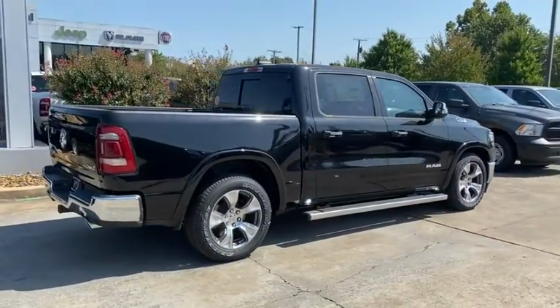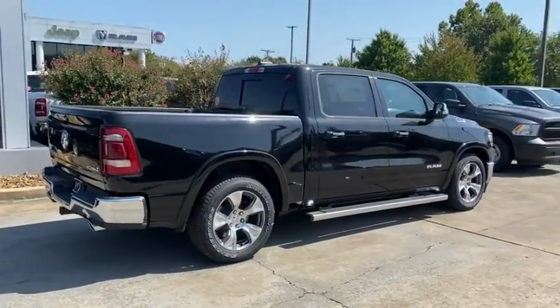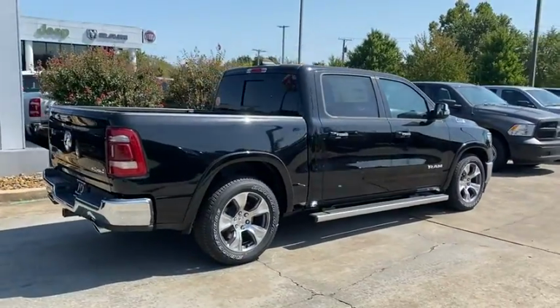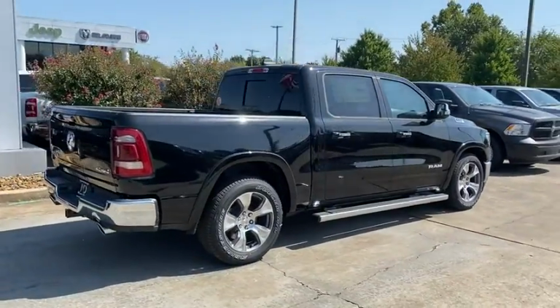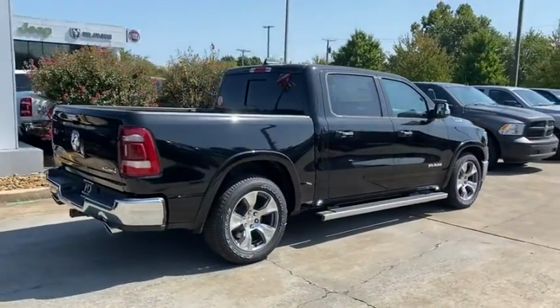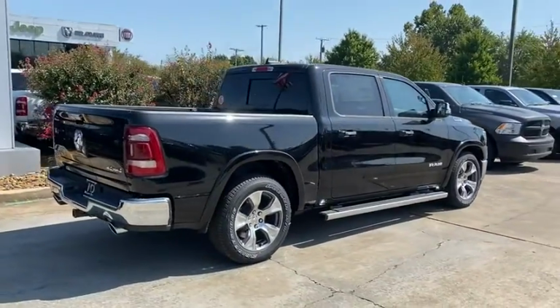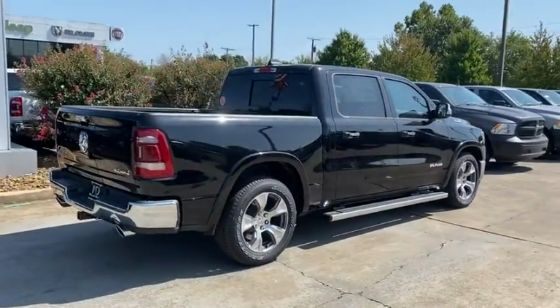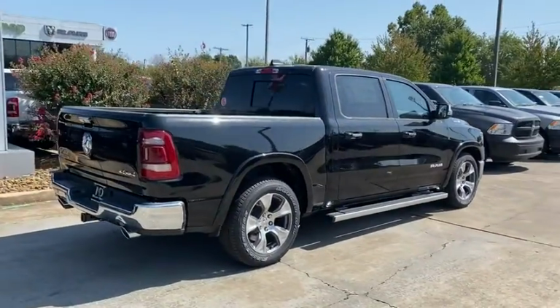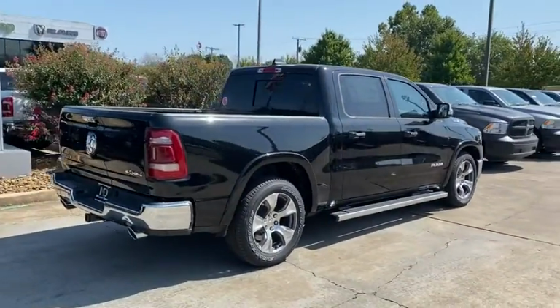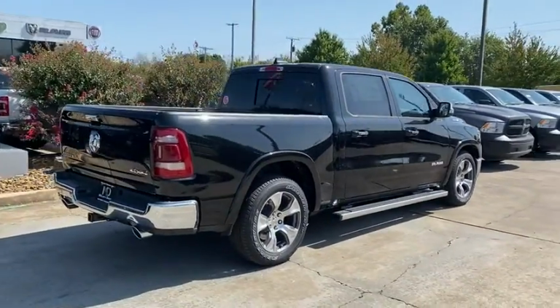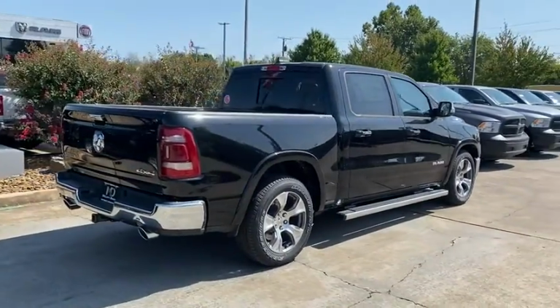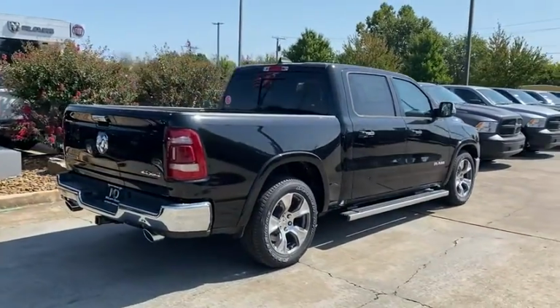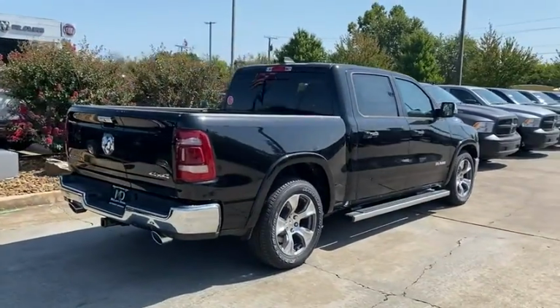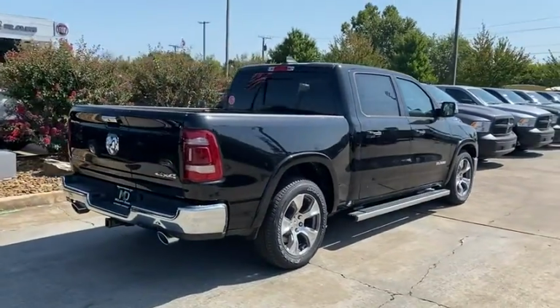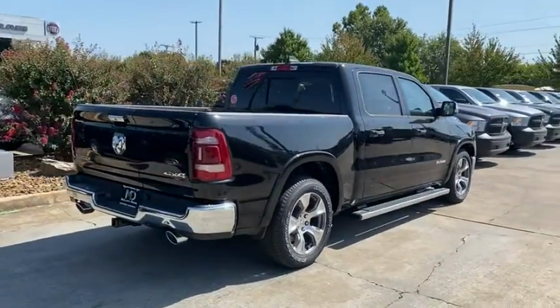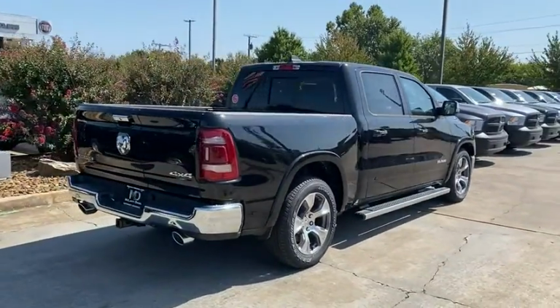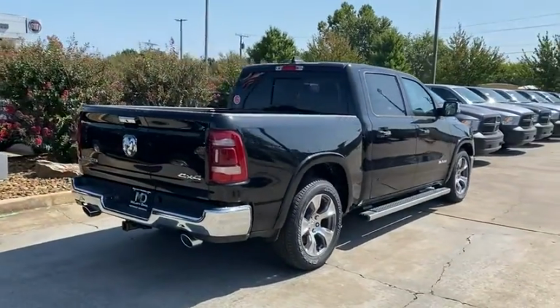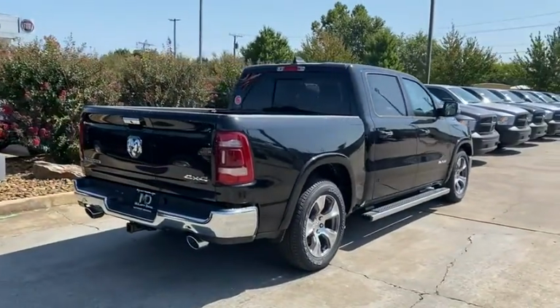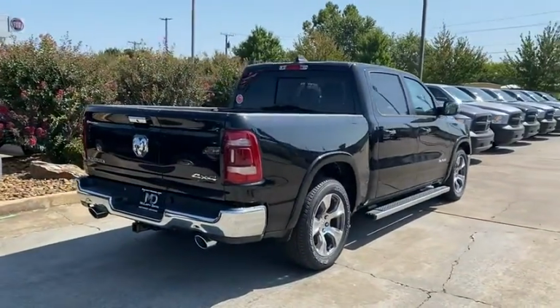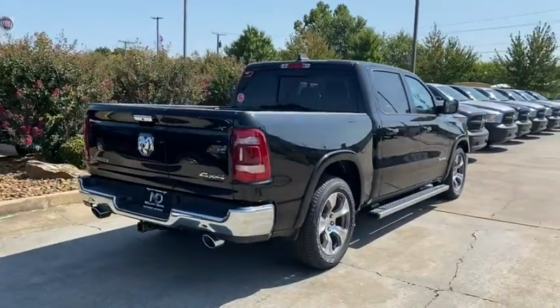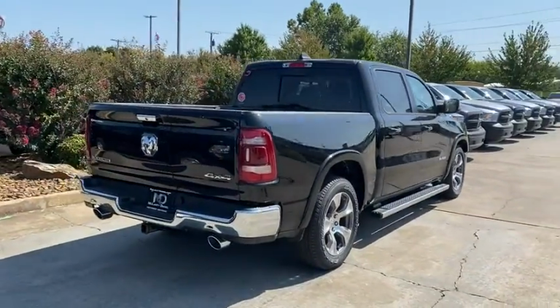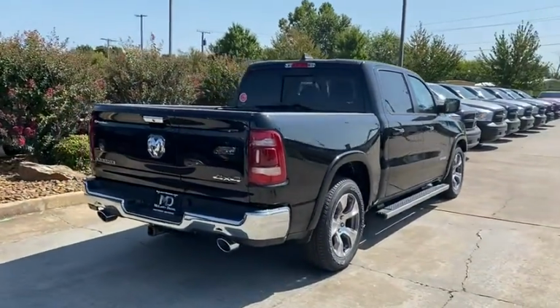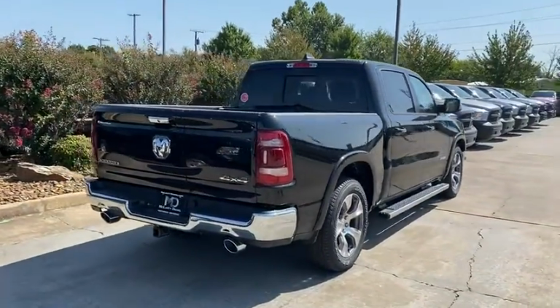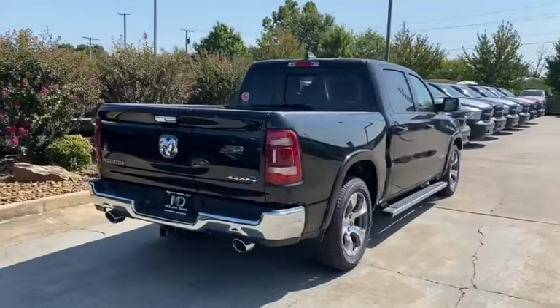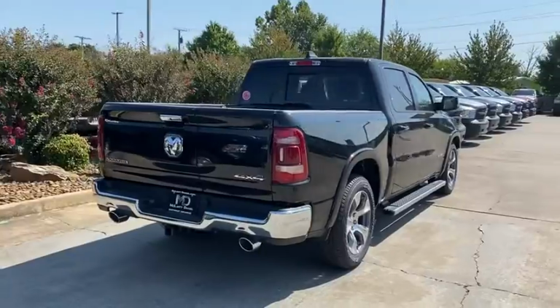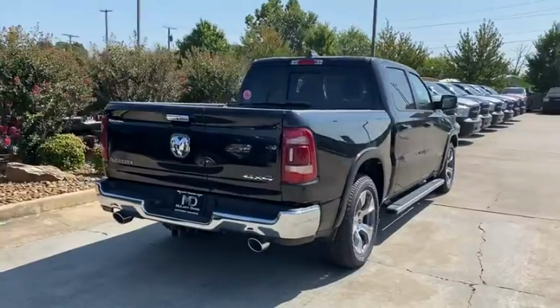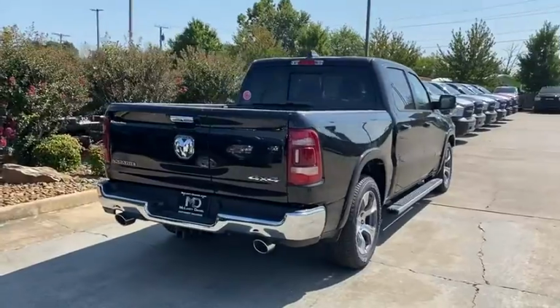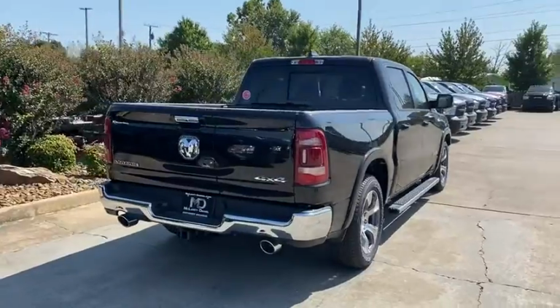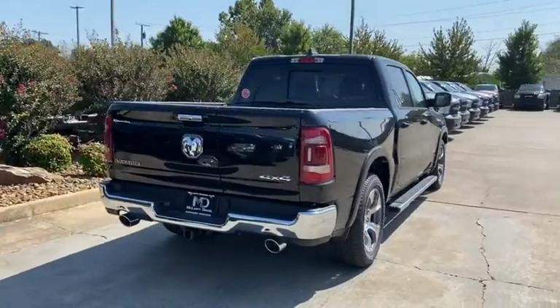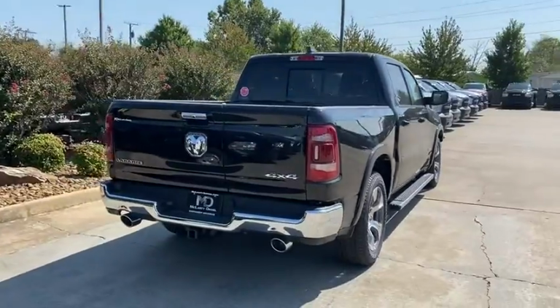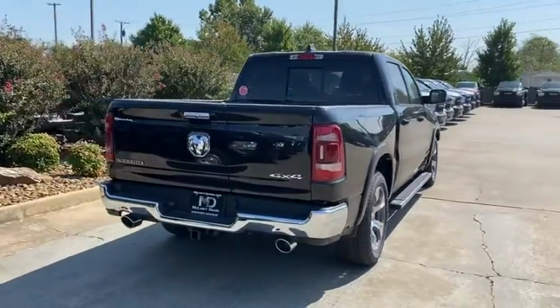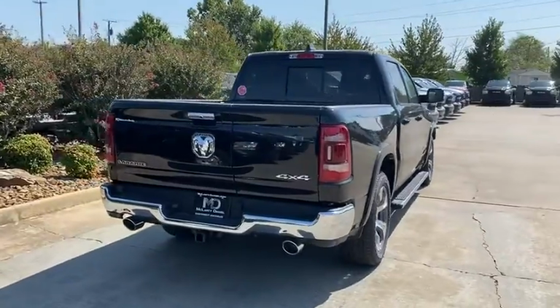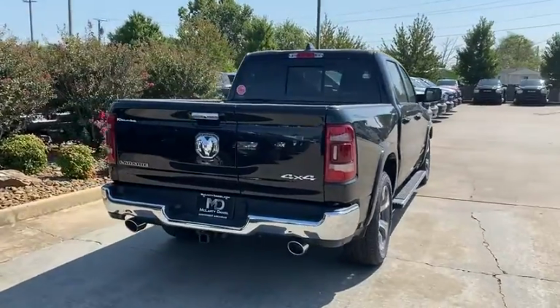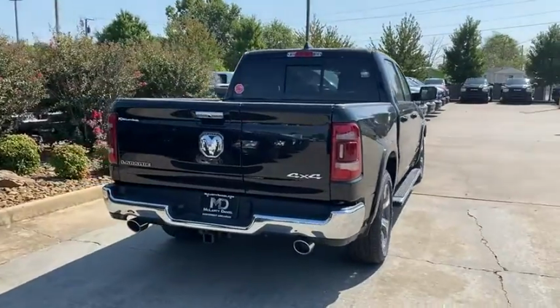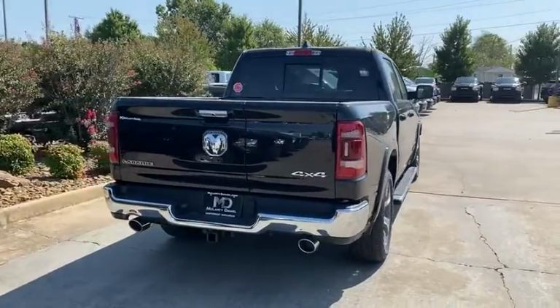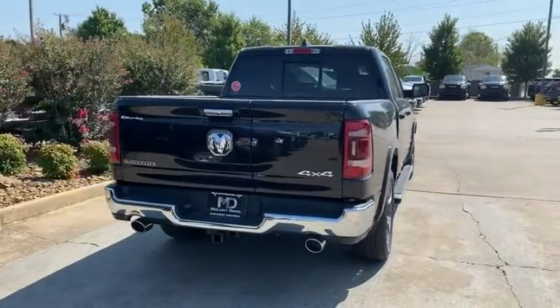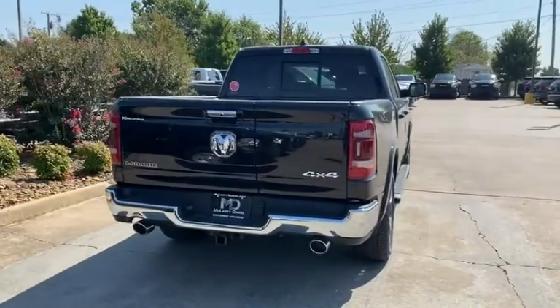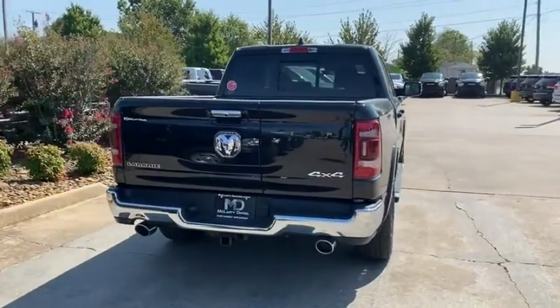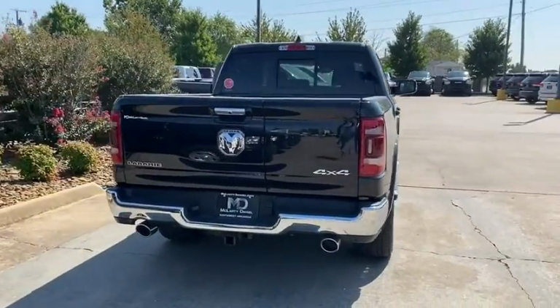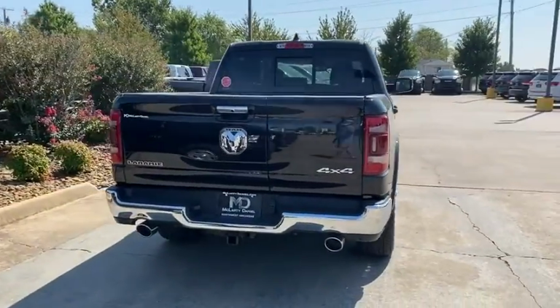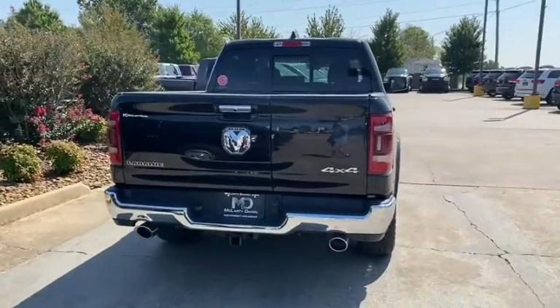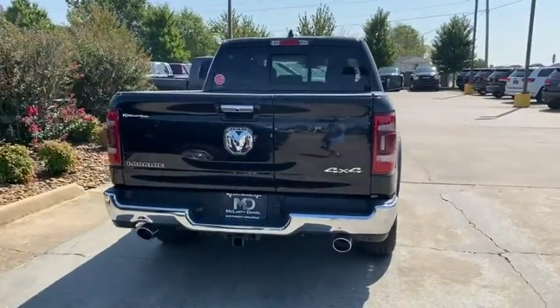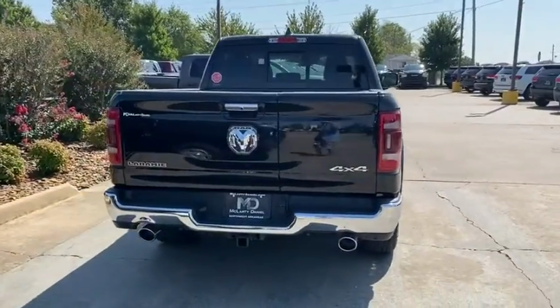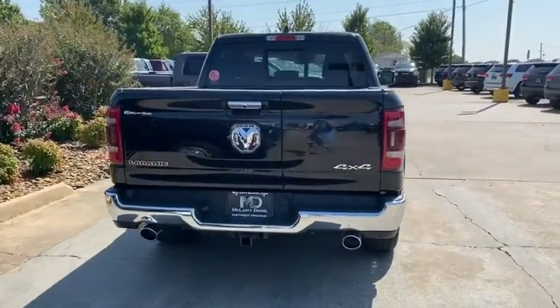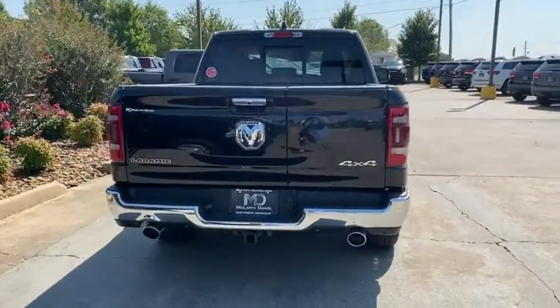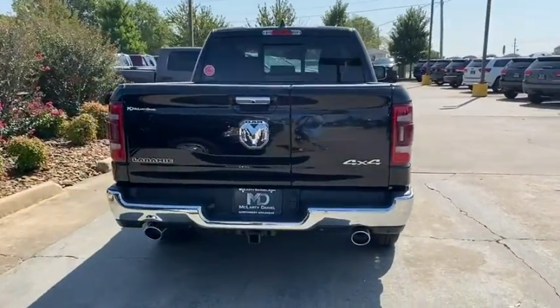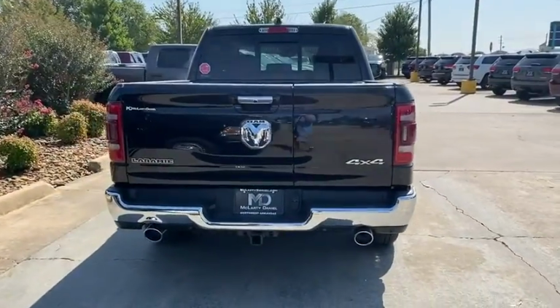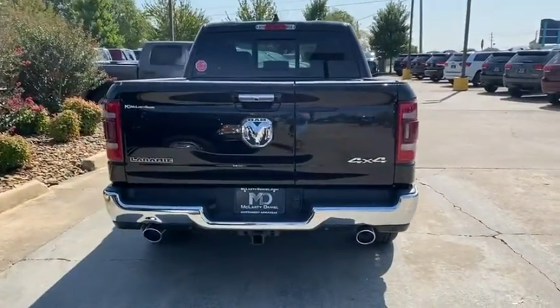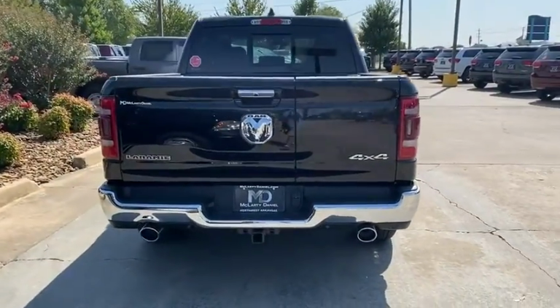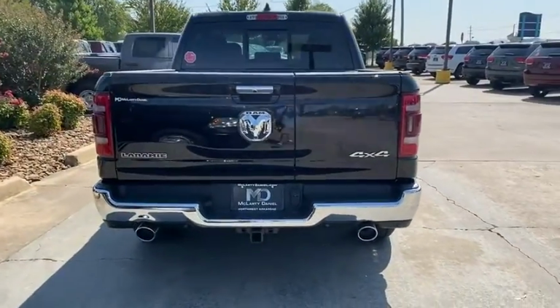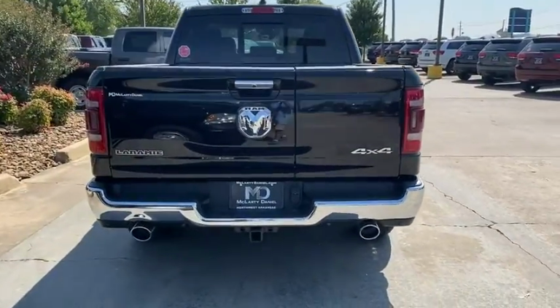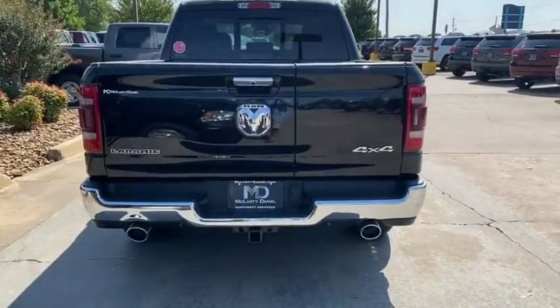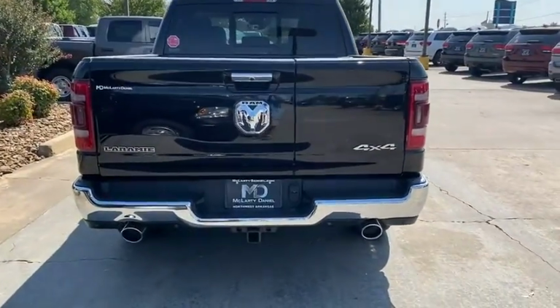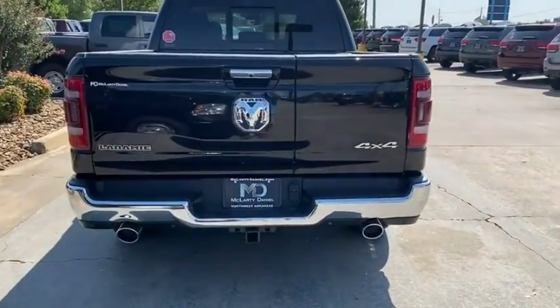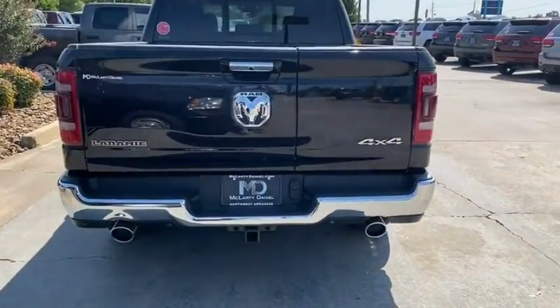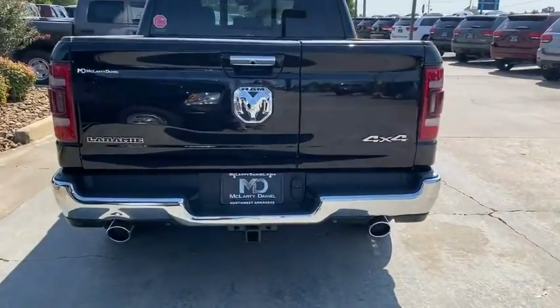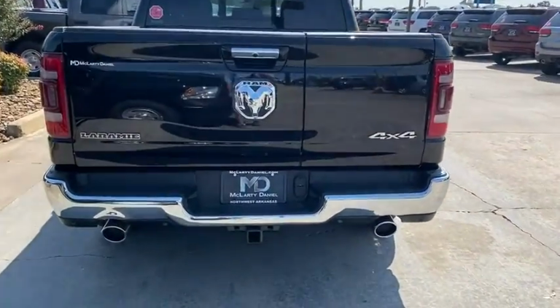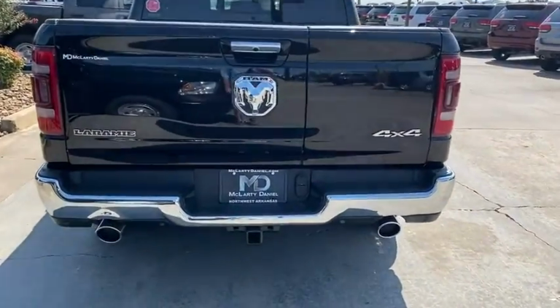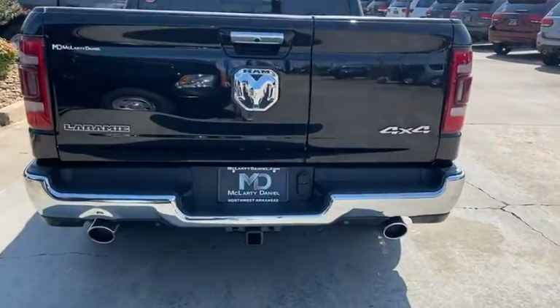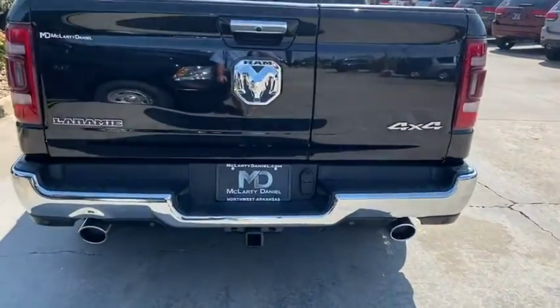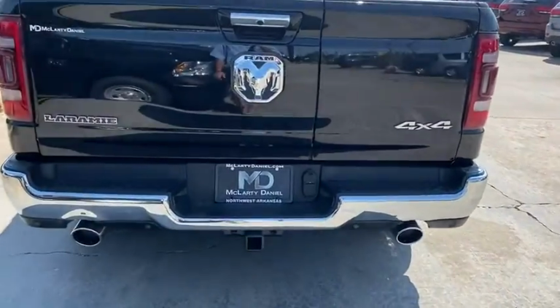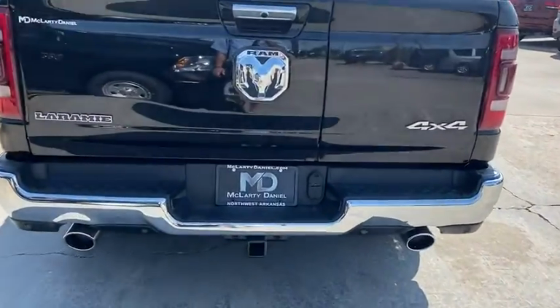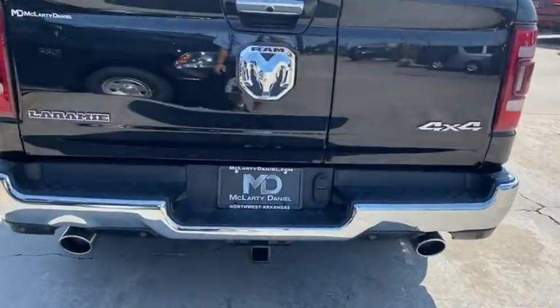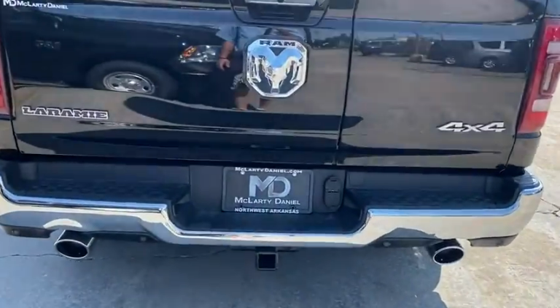Electronic stability control, four-wheel disc brakes. Feel the satisfaction that comes with choosing quality and efficiency.